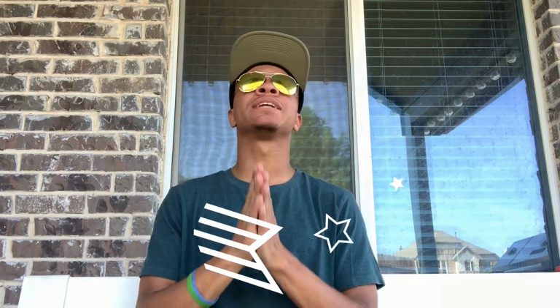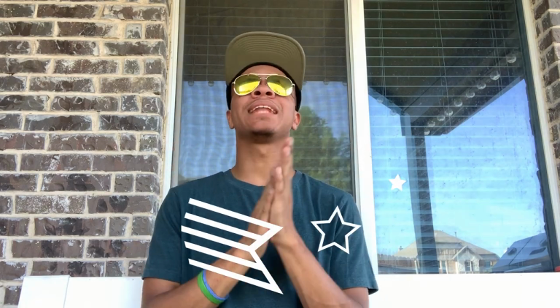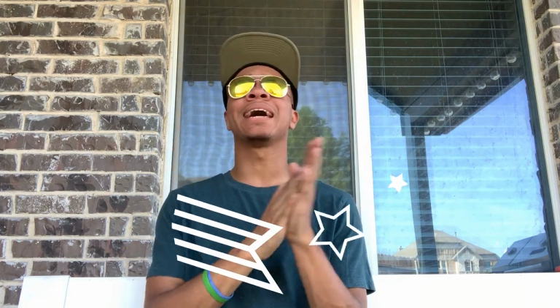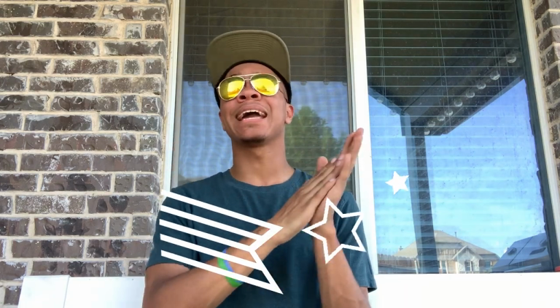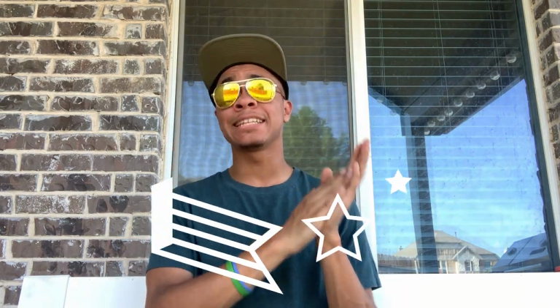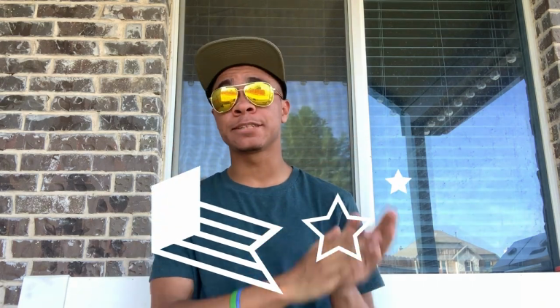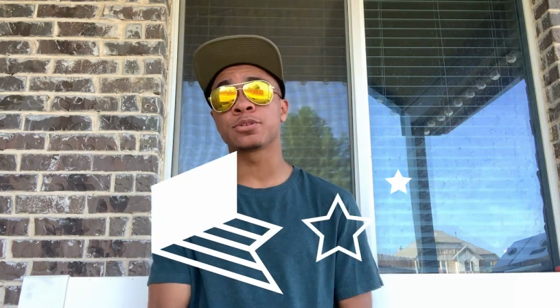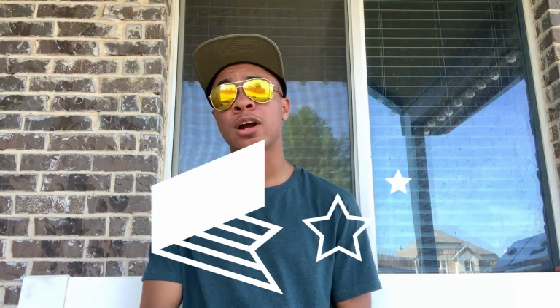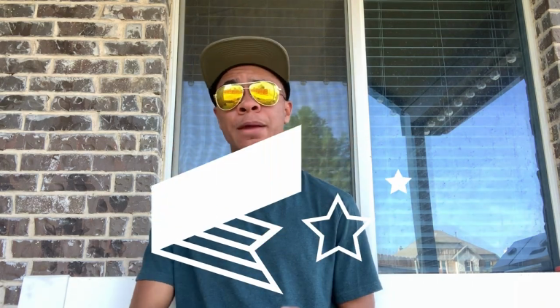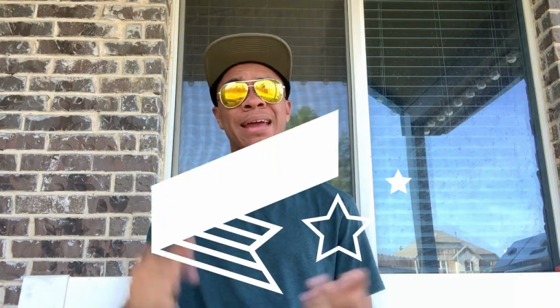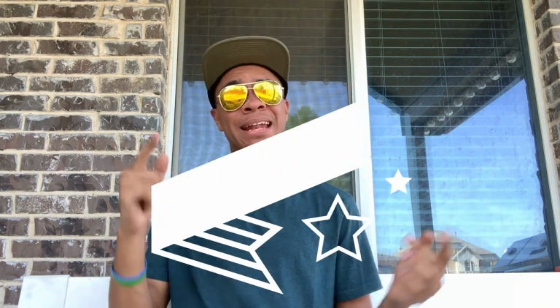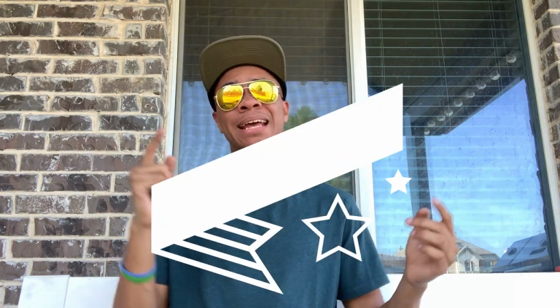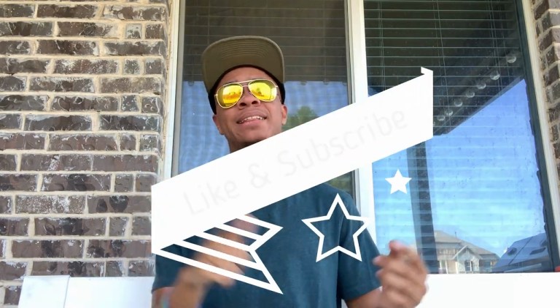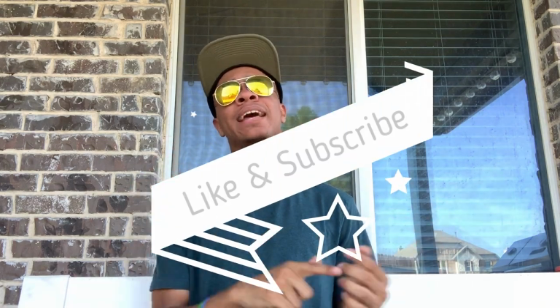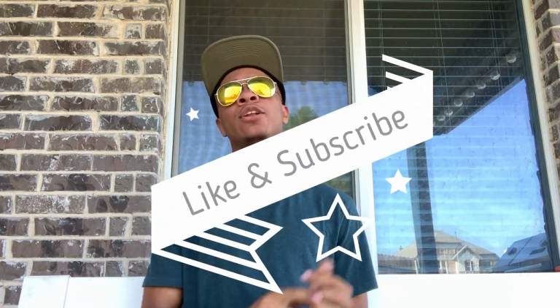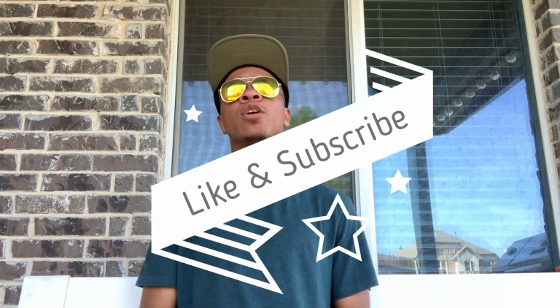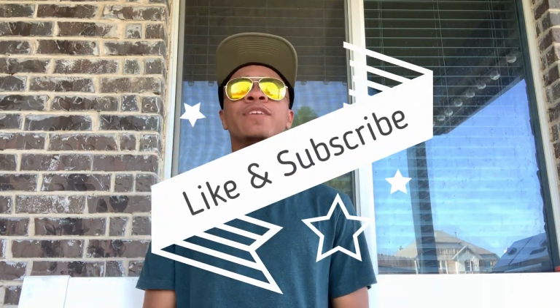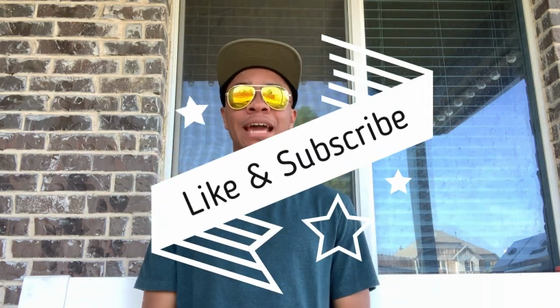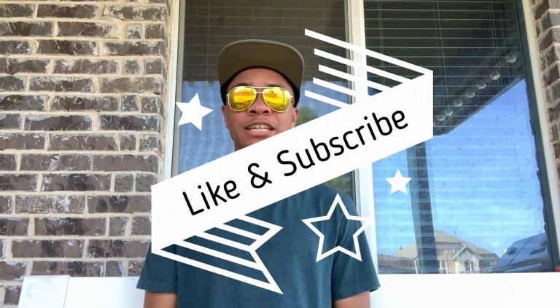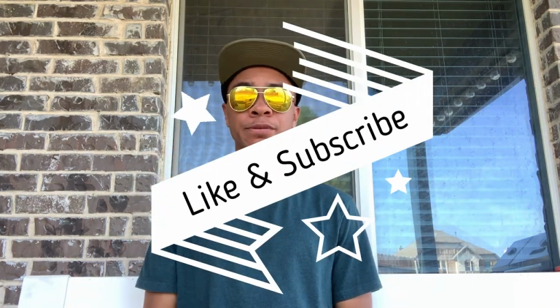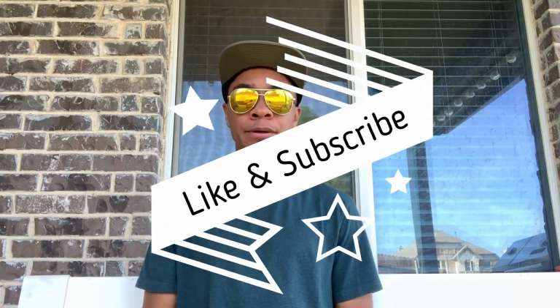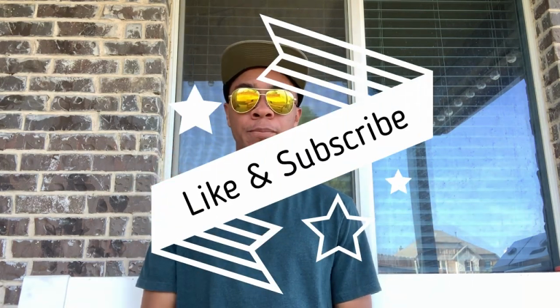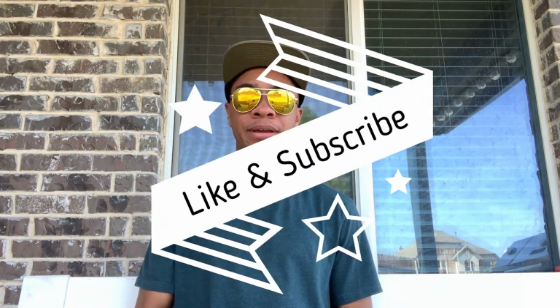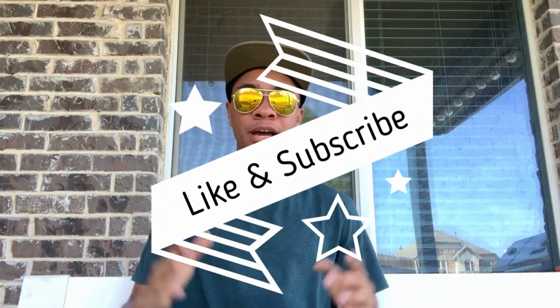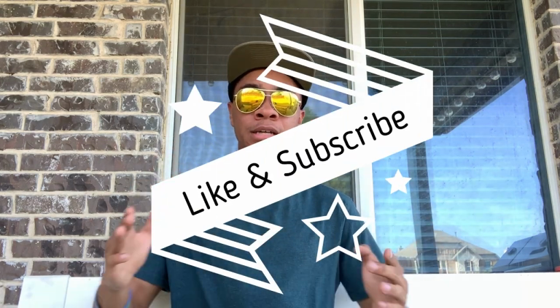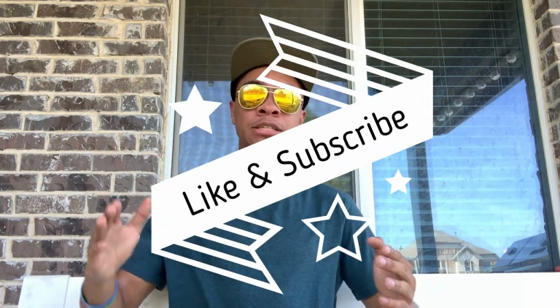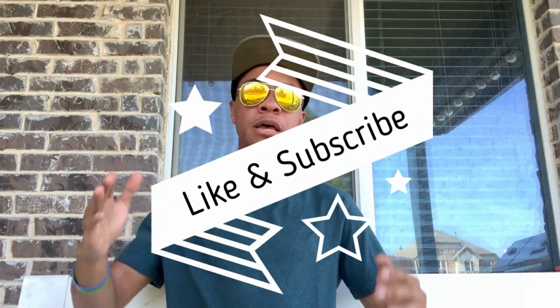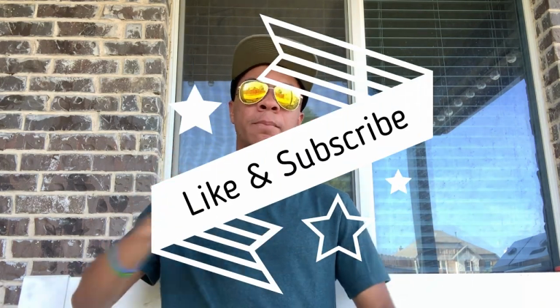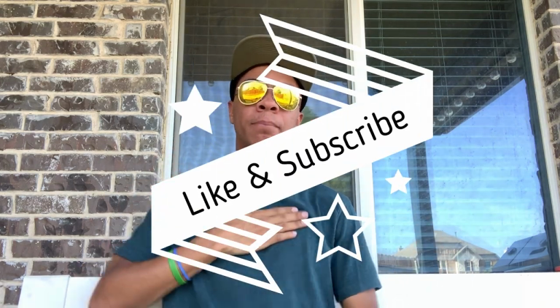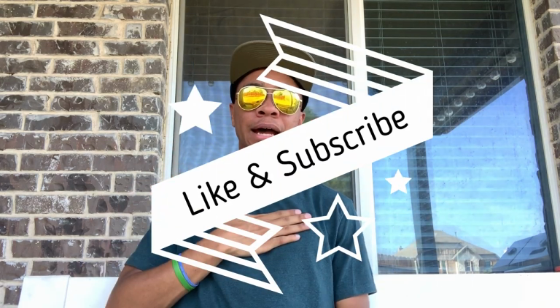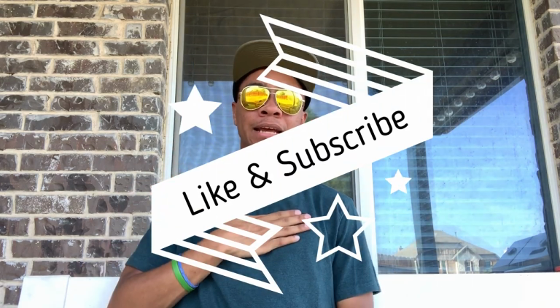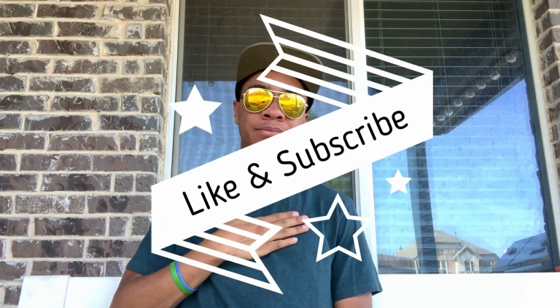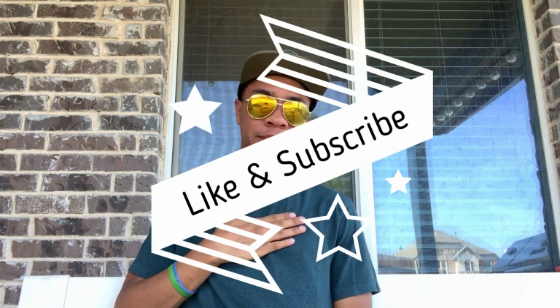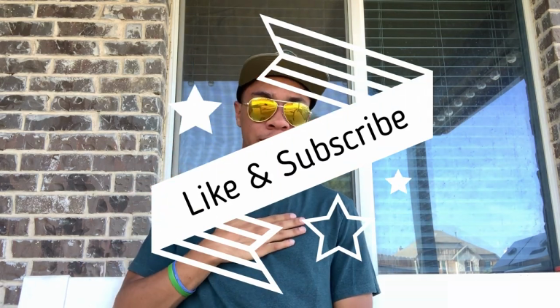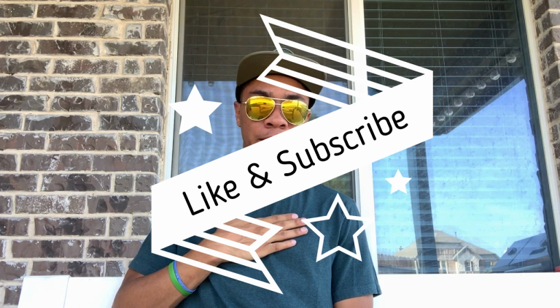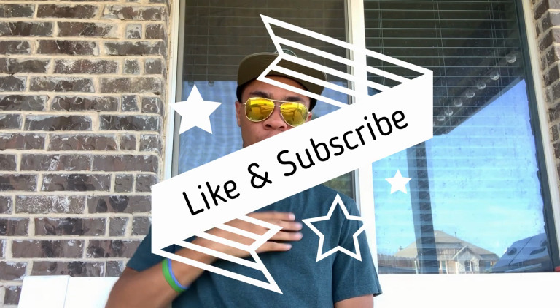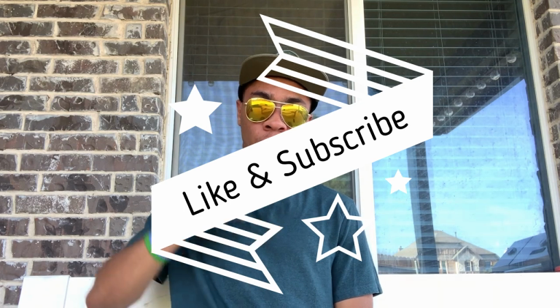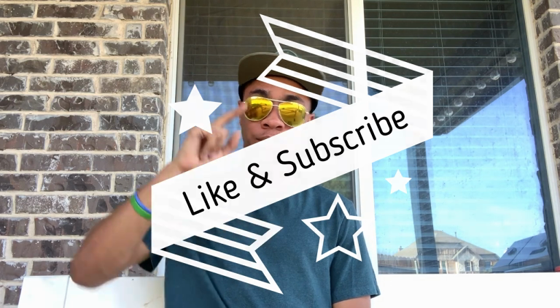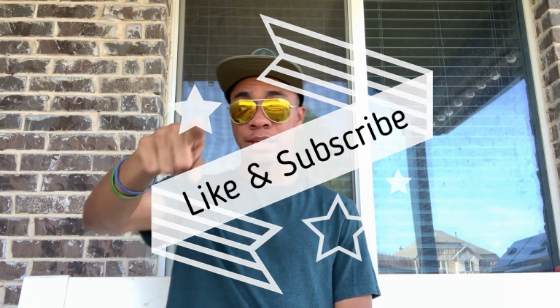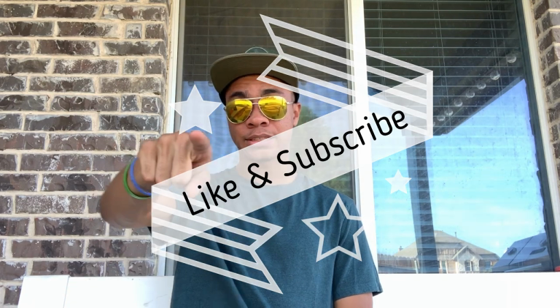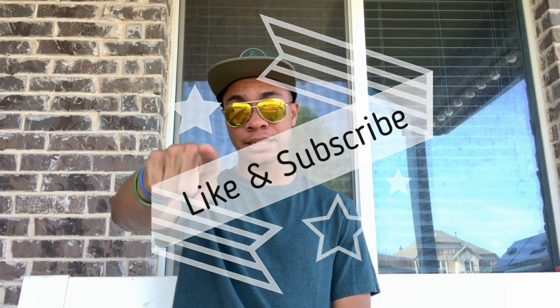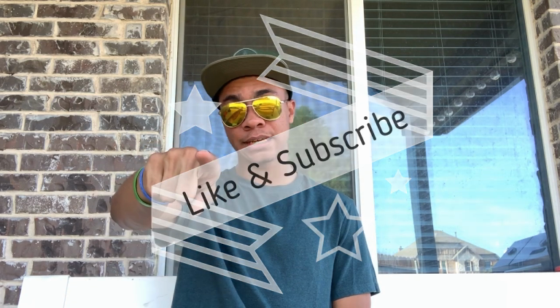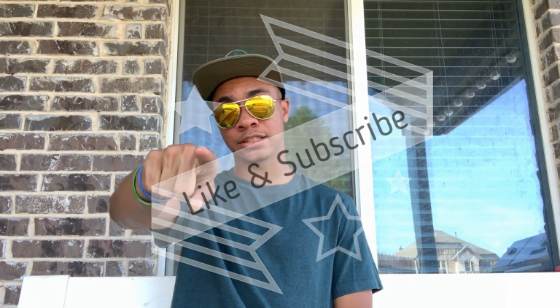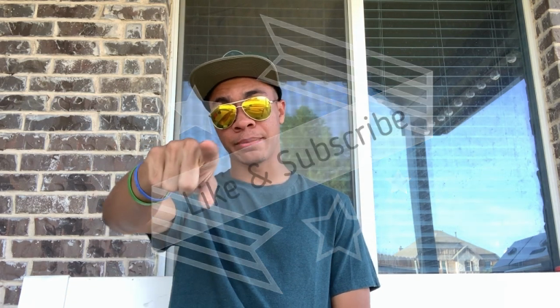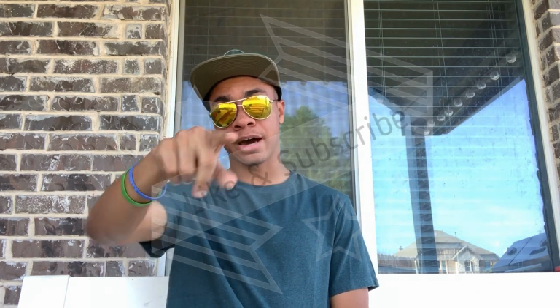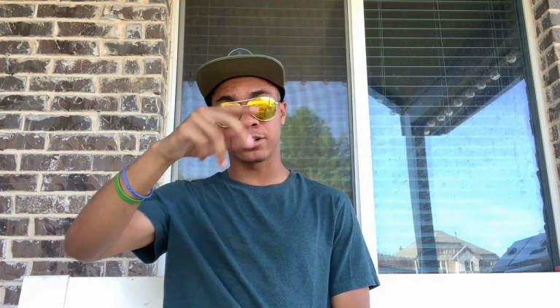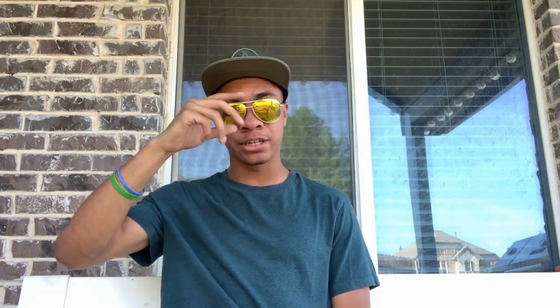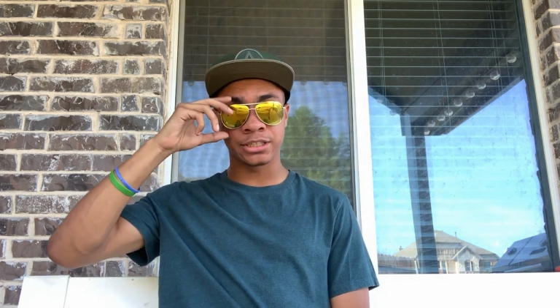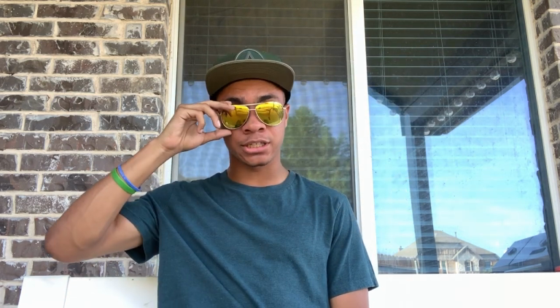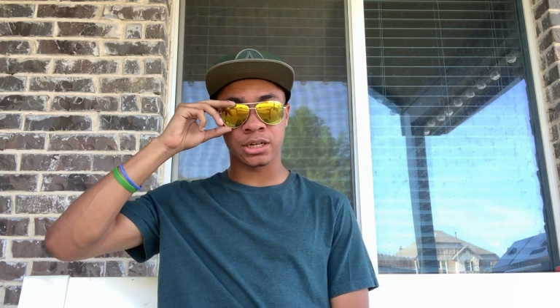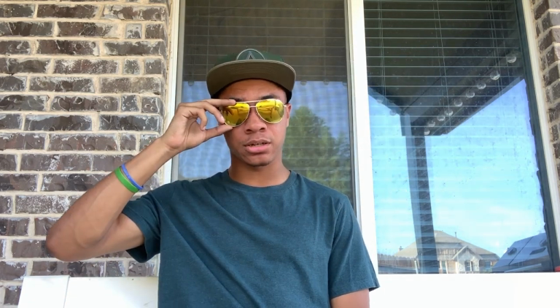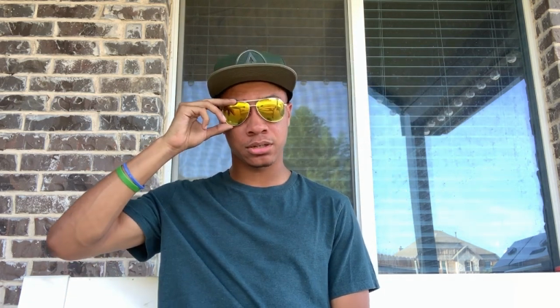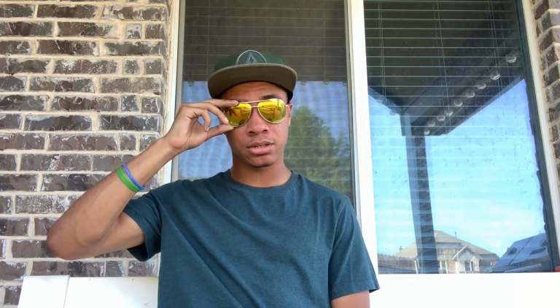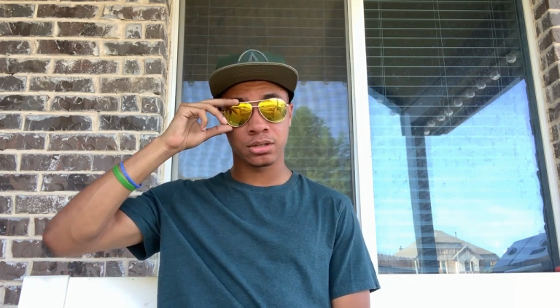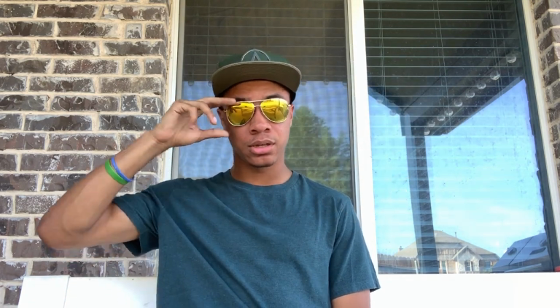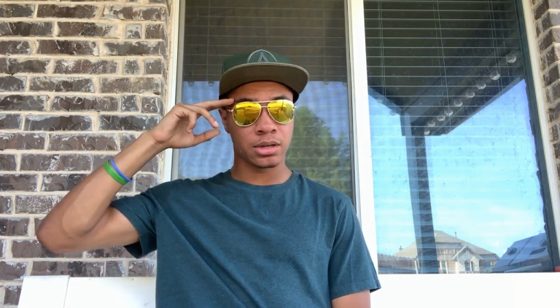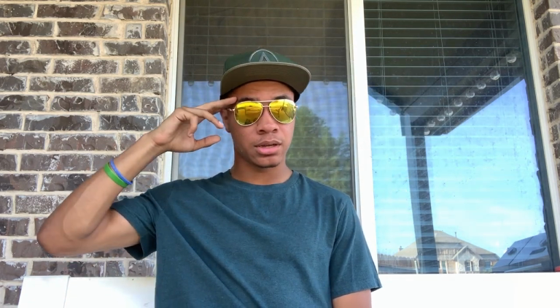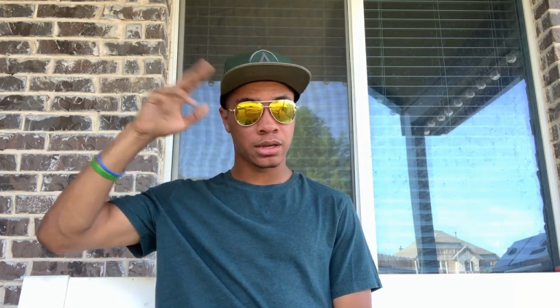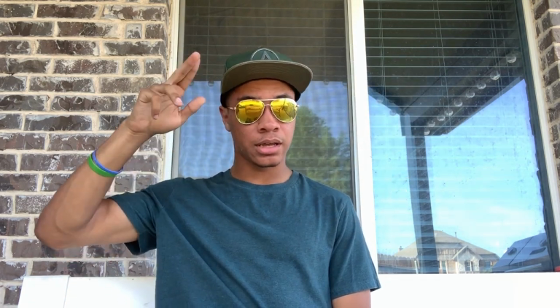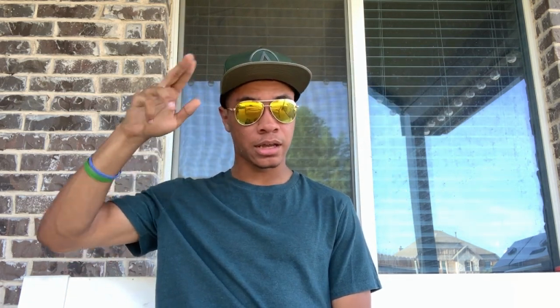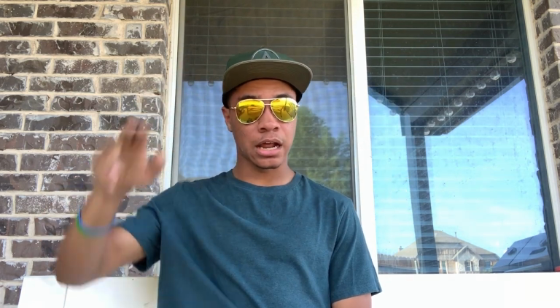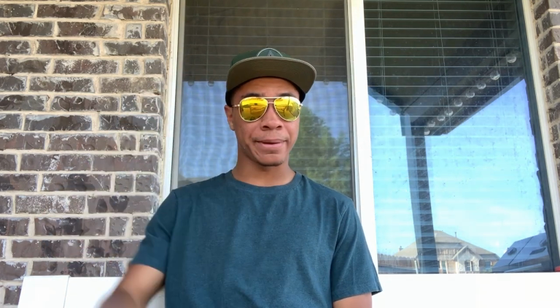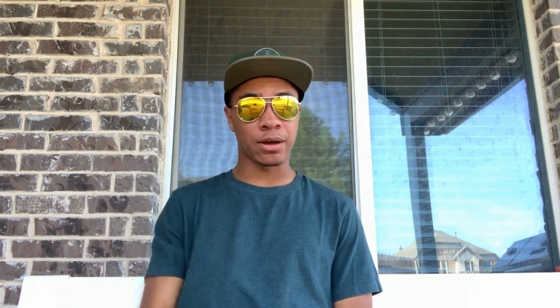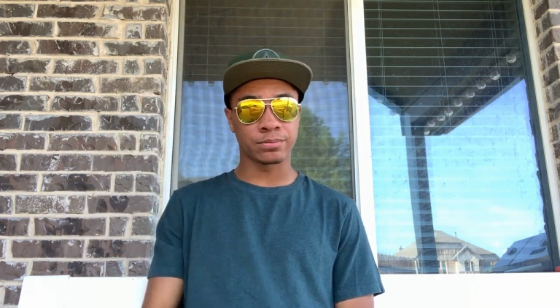Don't forget to like and subscribe and hit that notification bell, because my name is DJ Moore. This is the Modern Ninja, and I'm out.